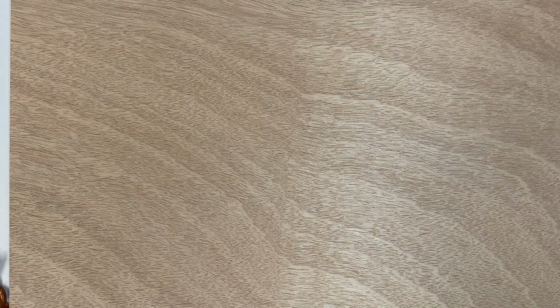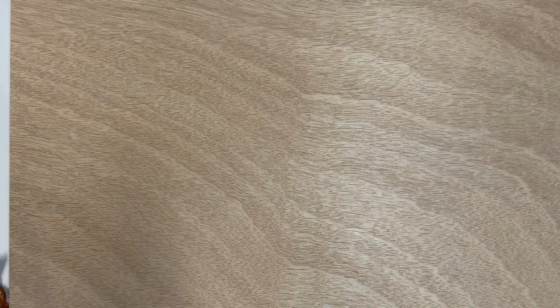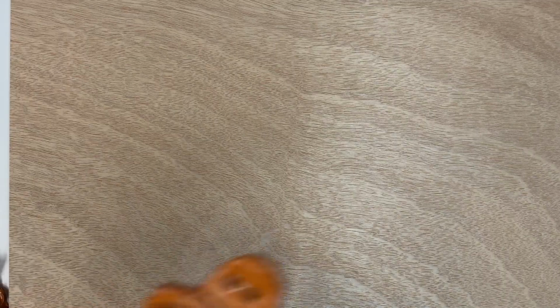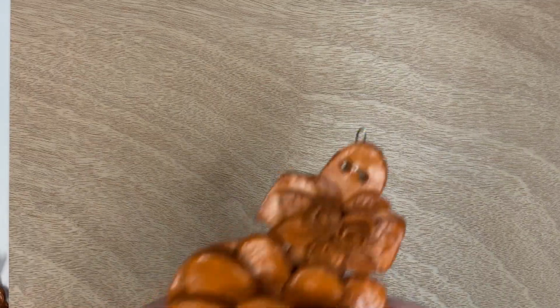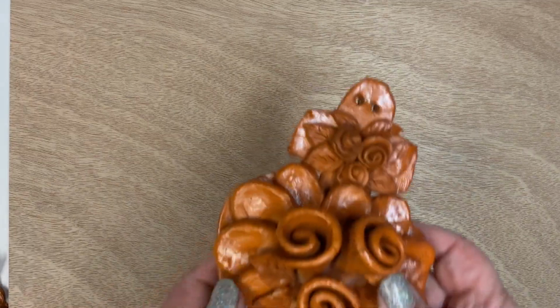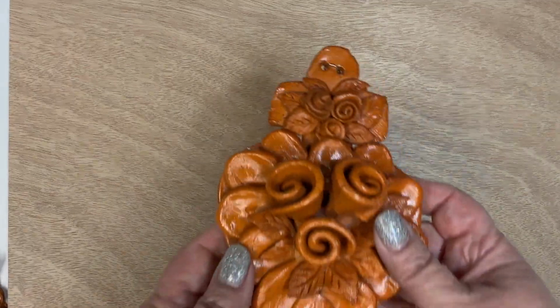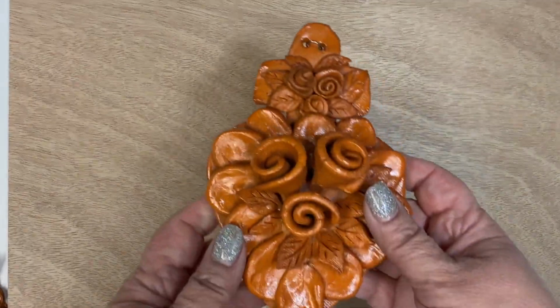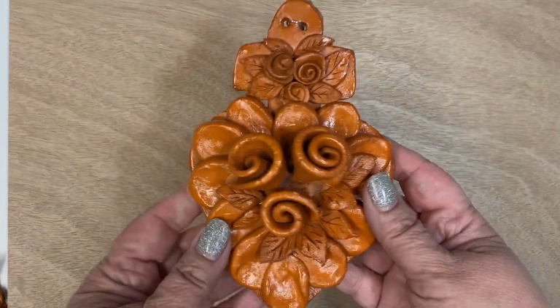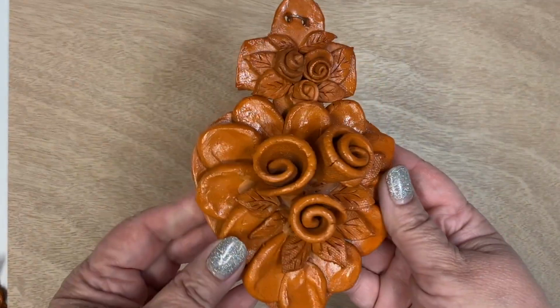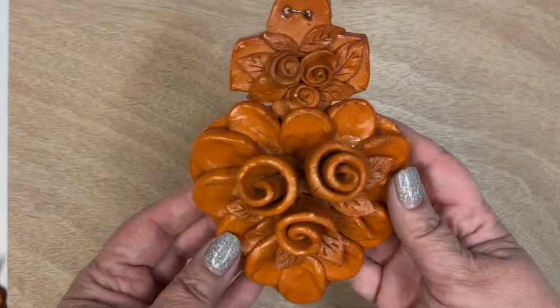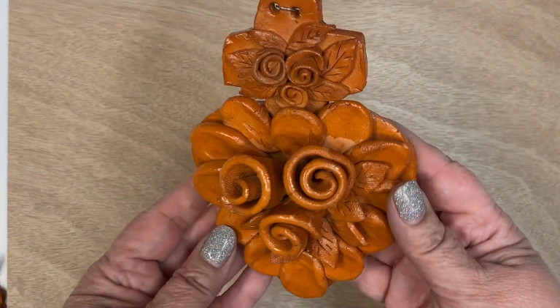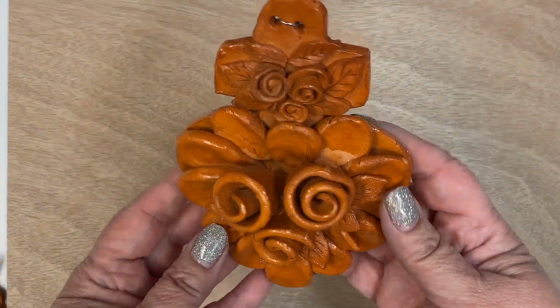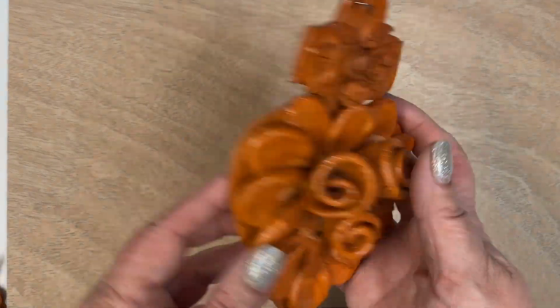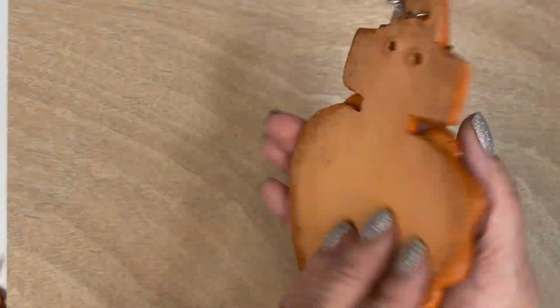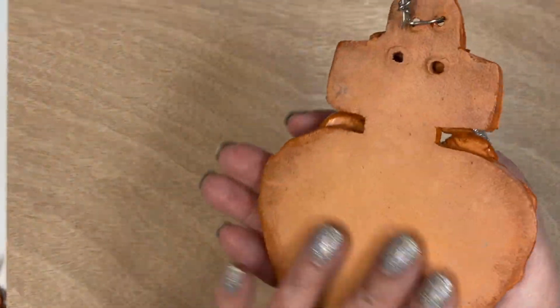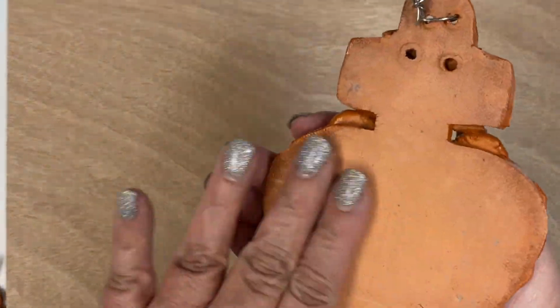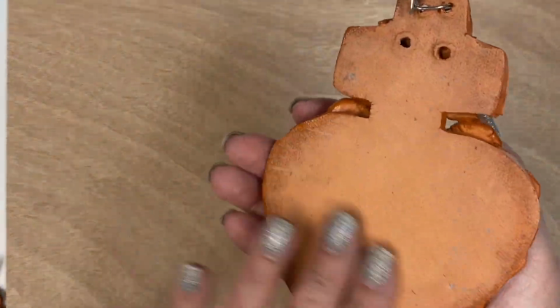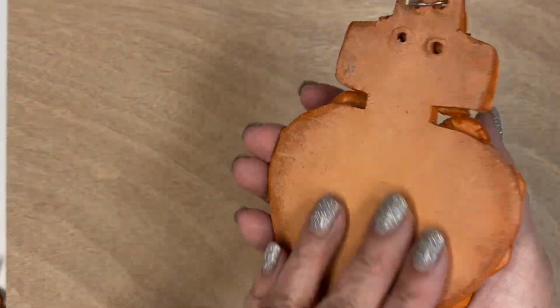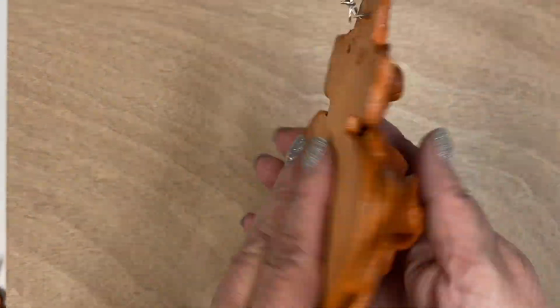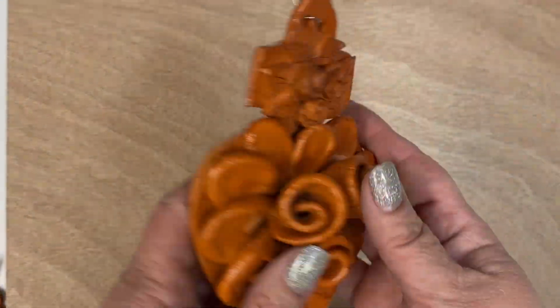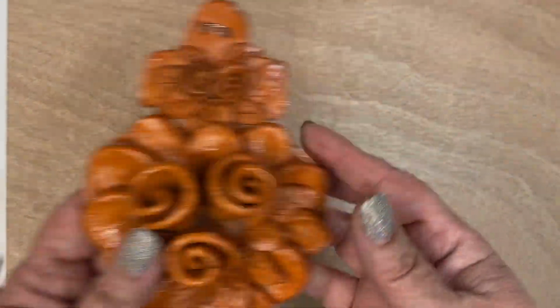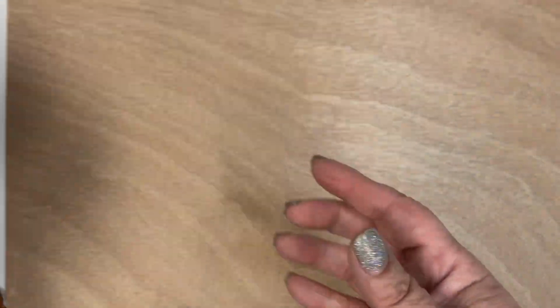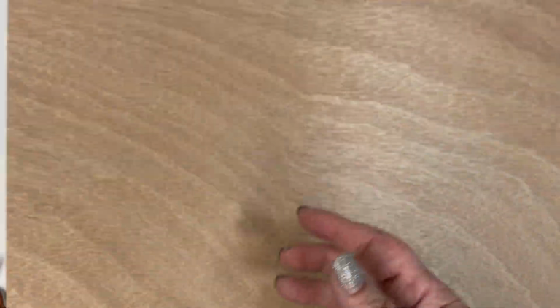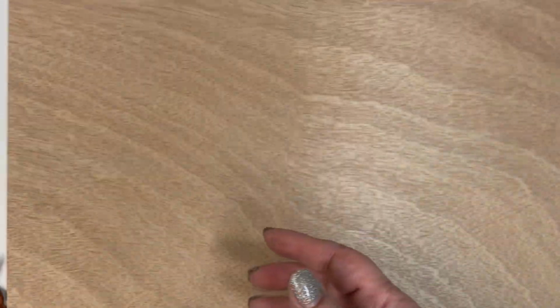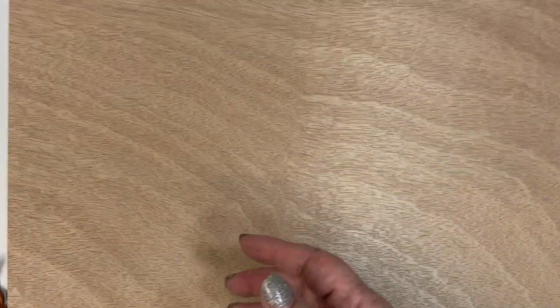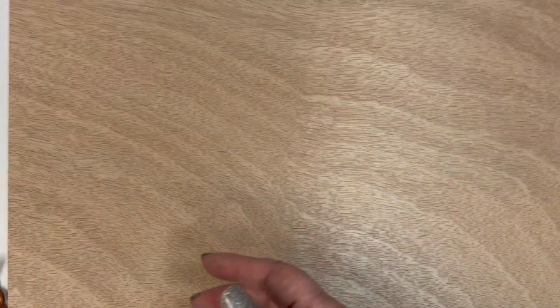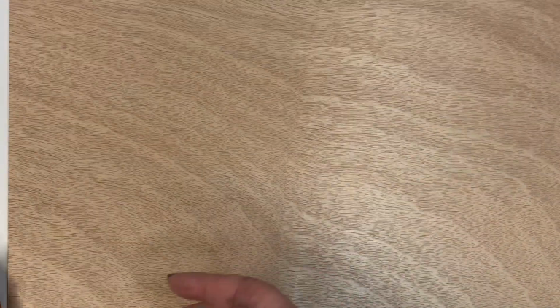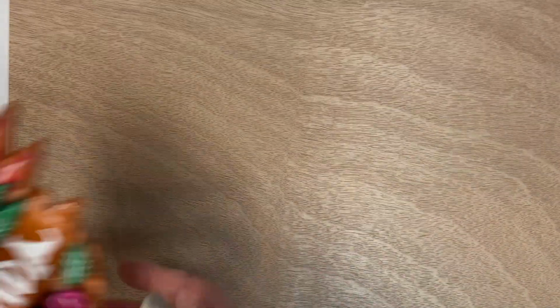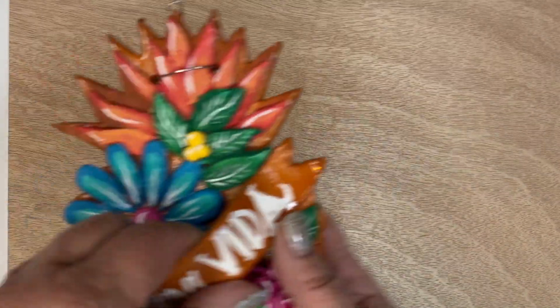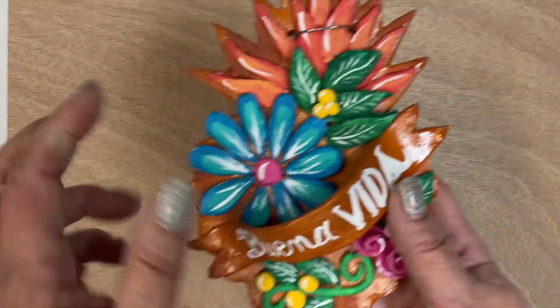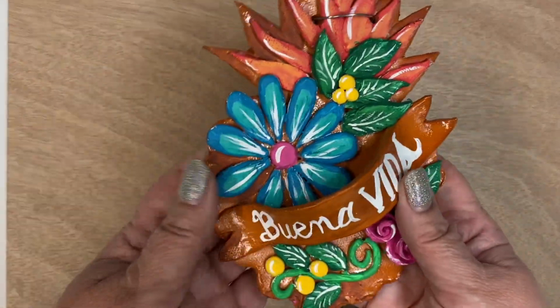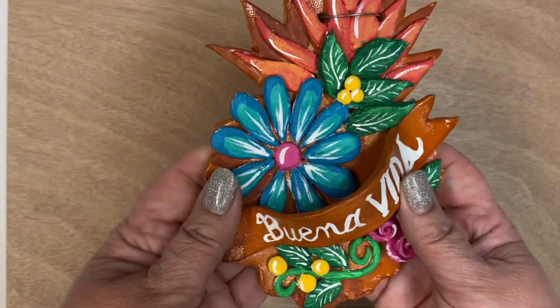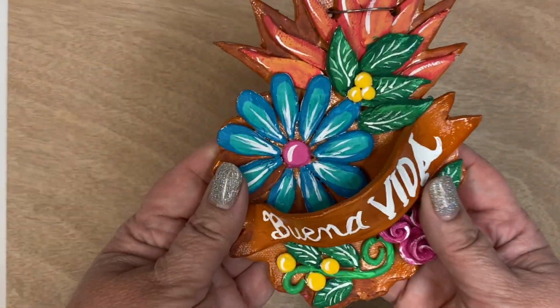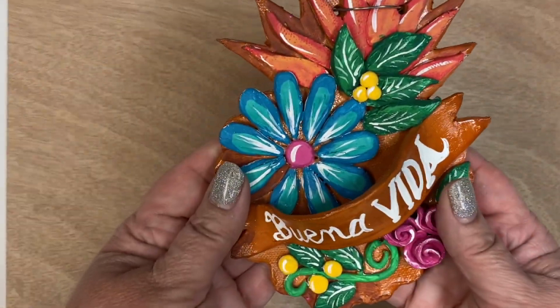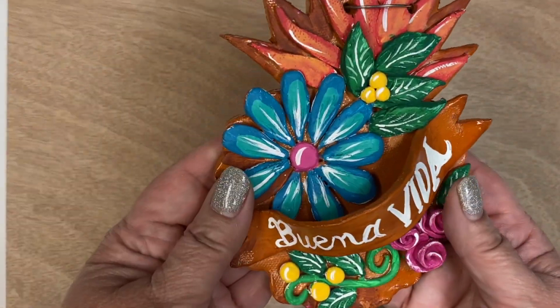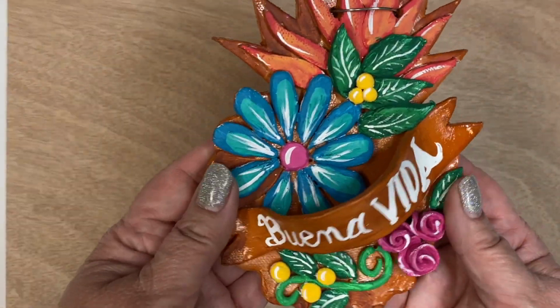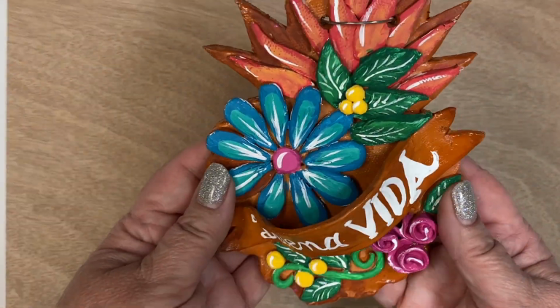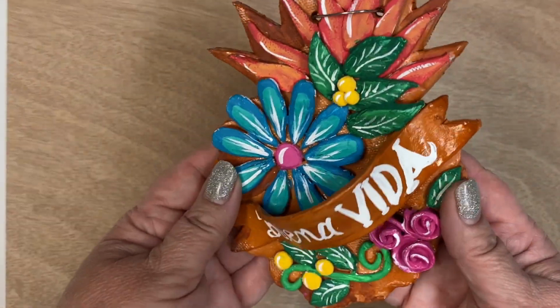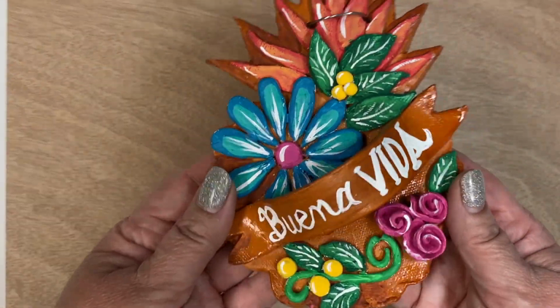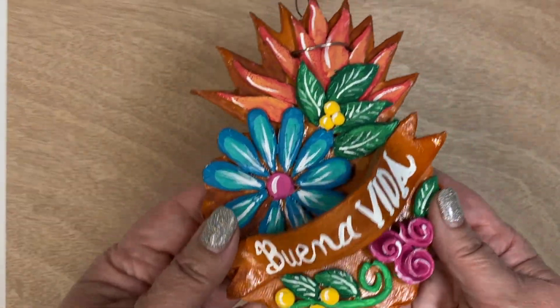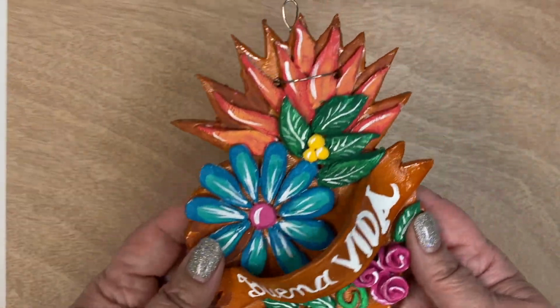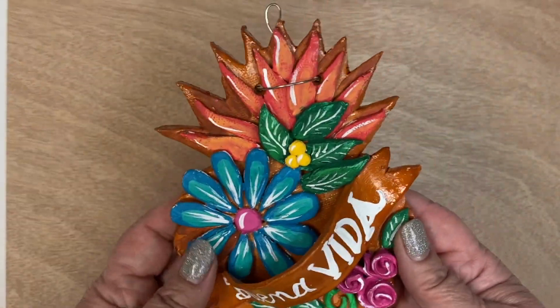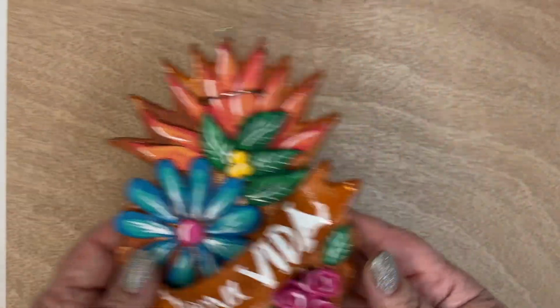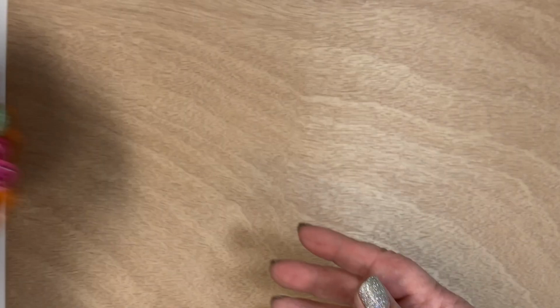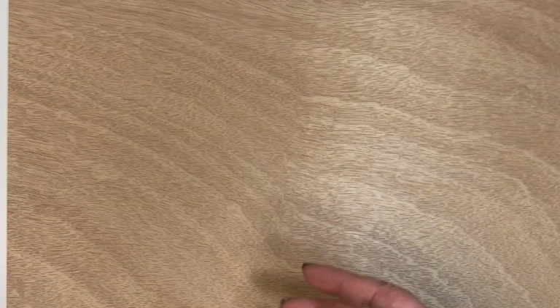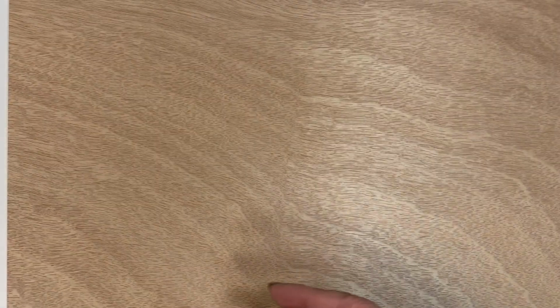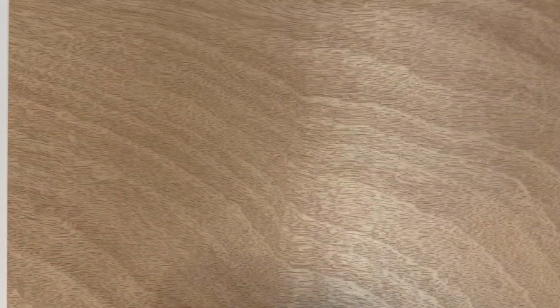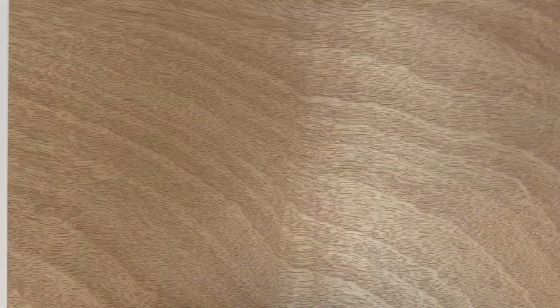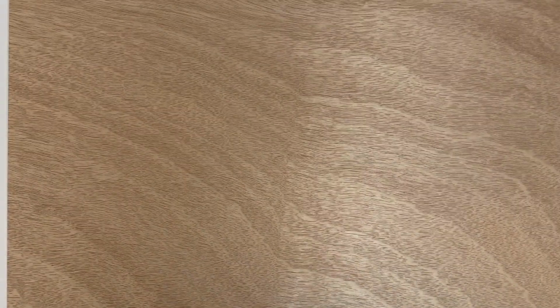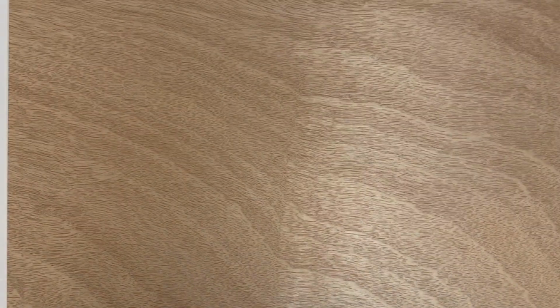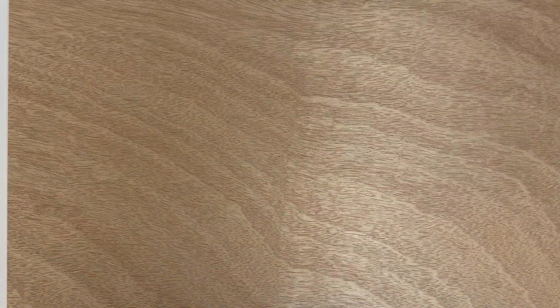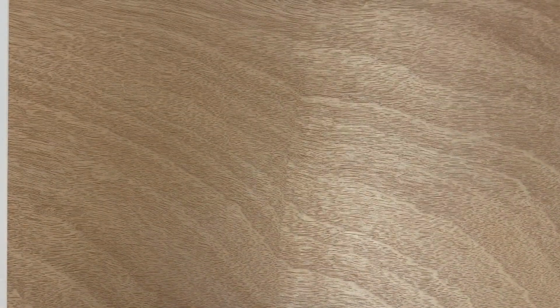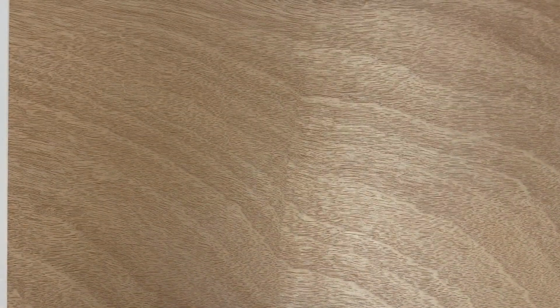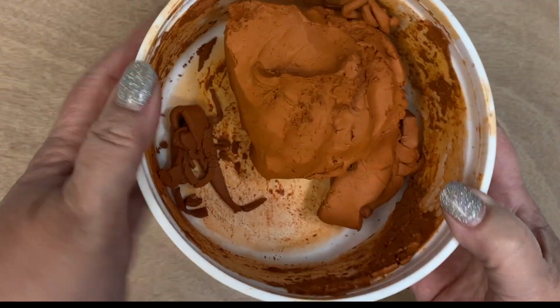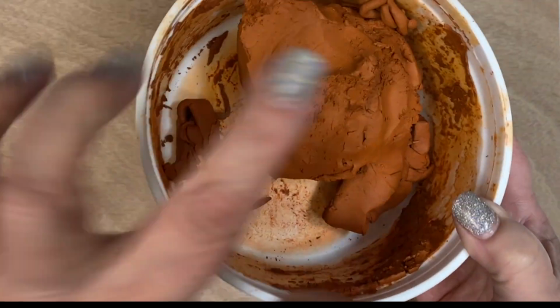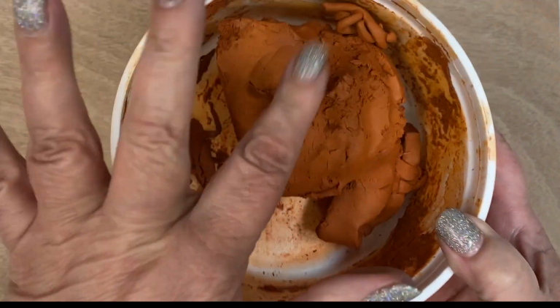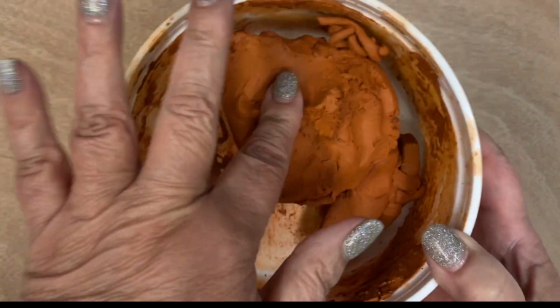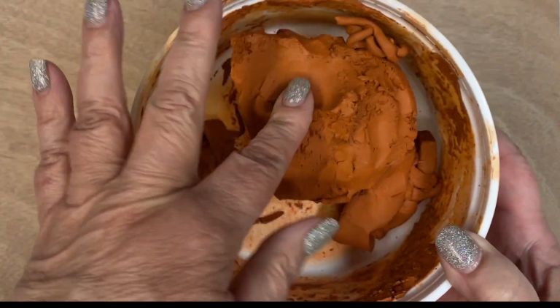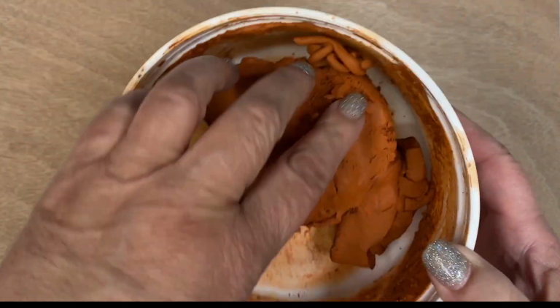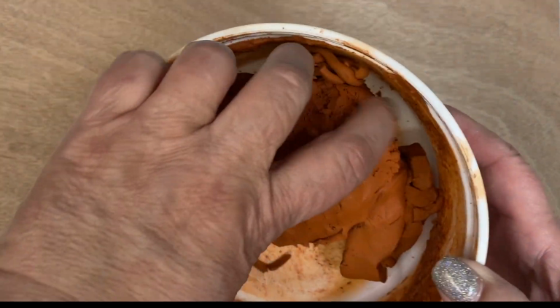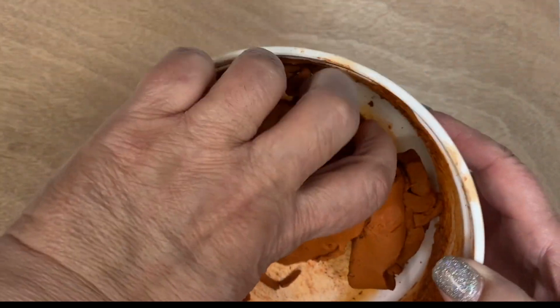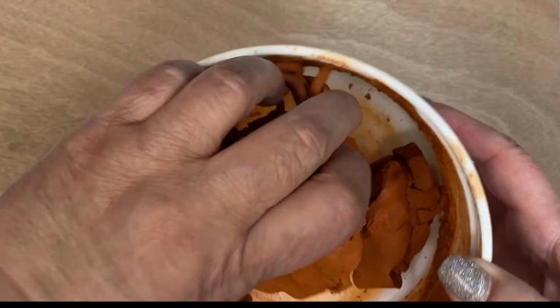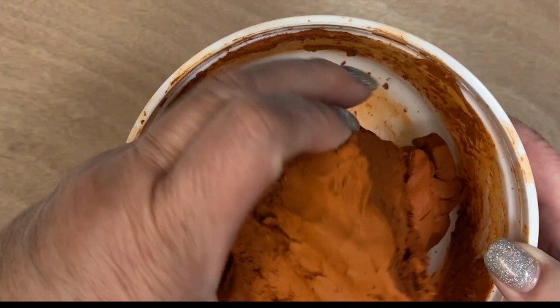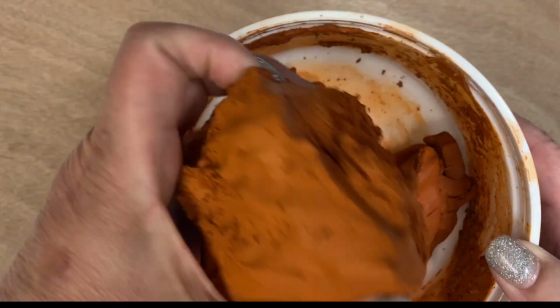Hi, this is Kathy Conamorio, The Crafty Chica, and here is a sneak peek of a project from my new book, The Crafty Chica Creates.